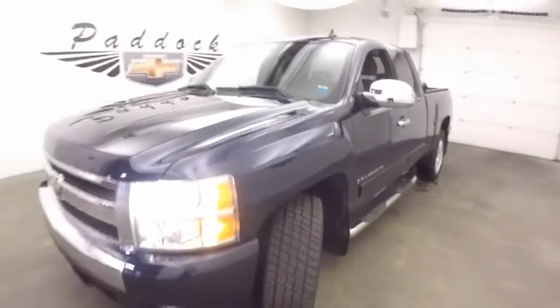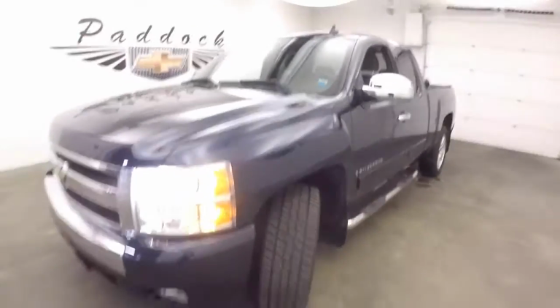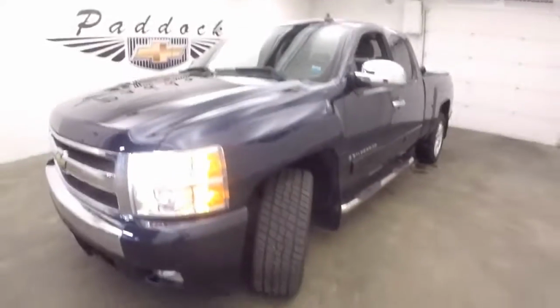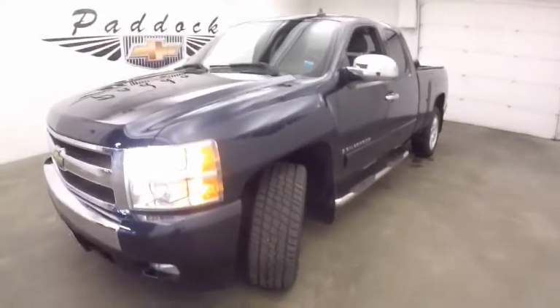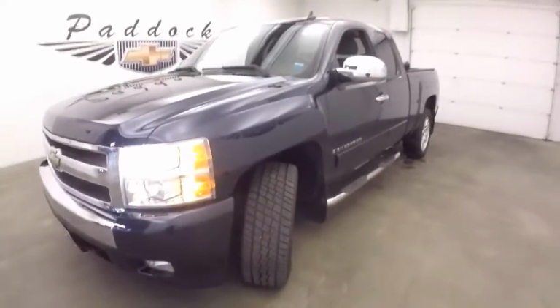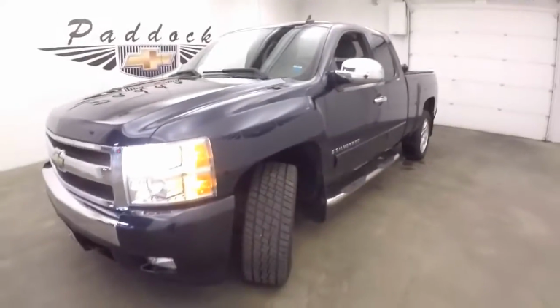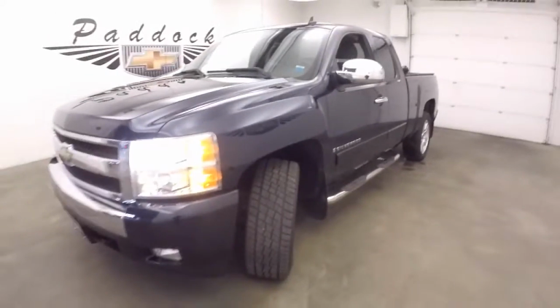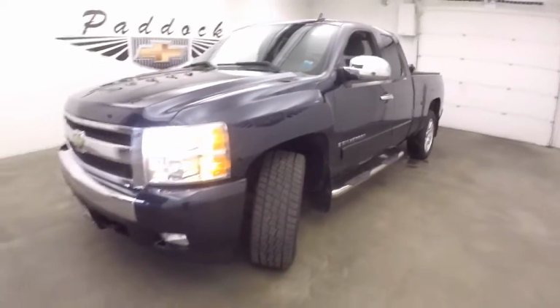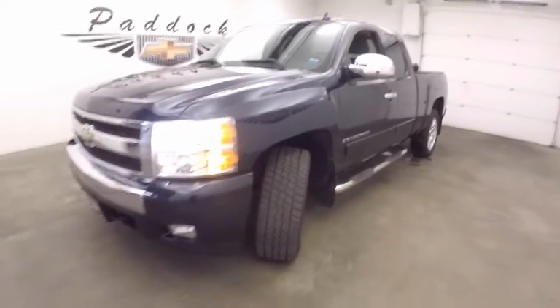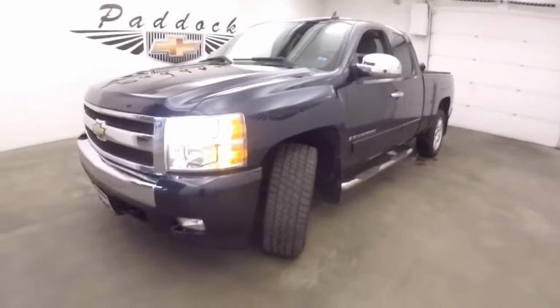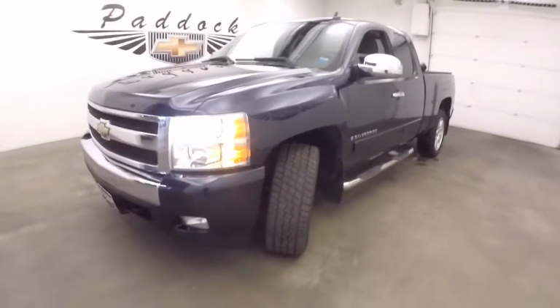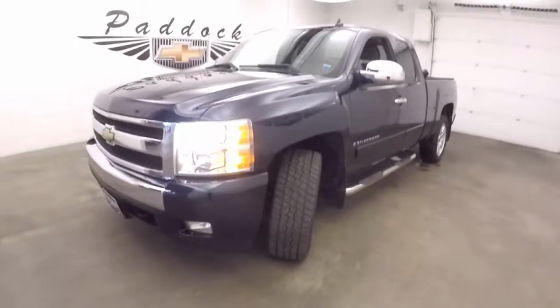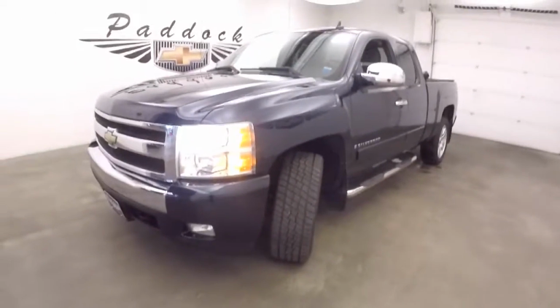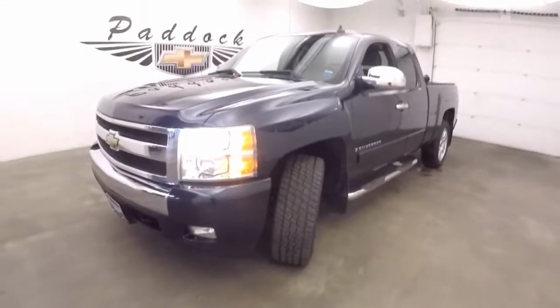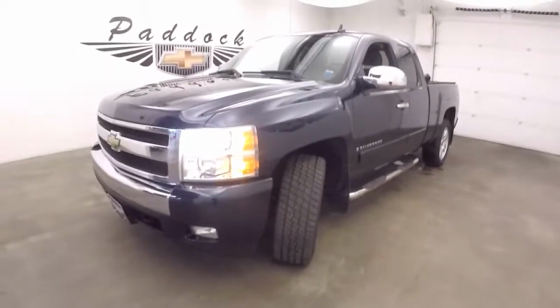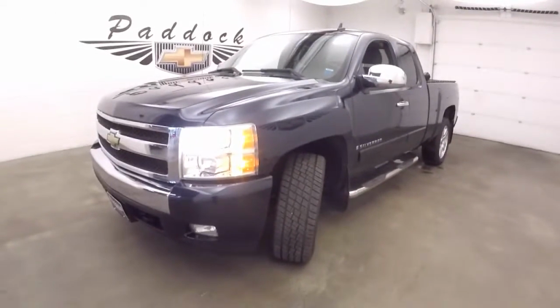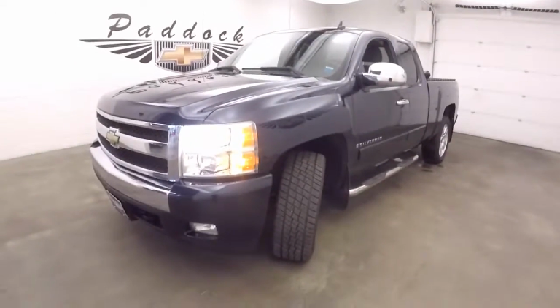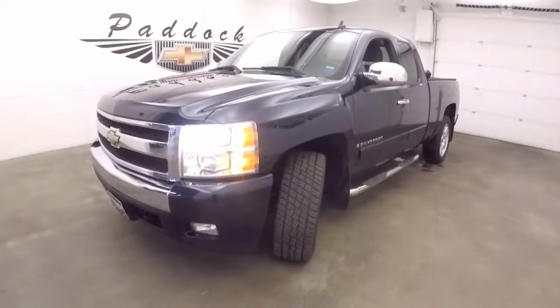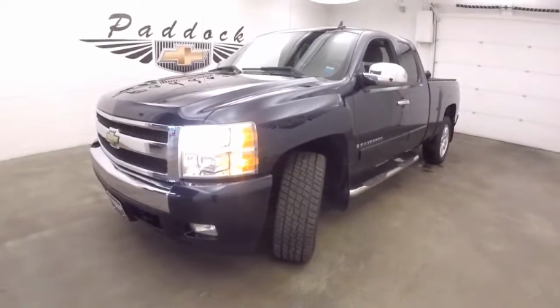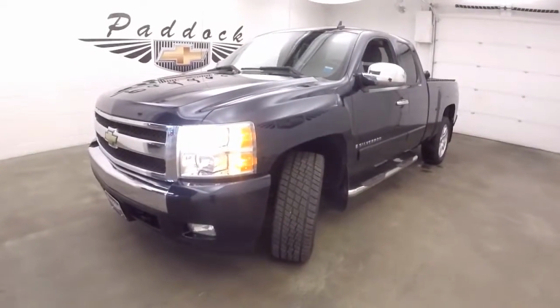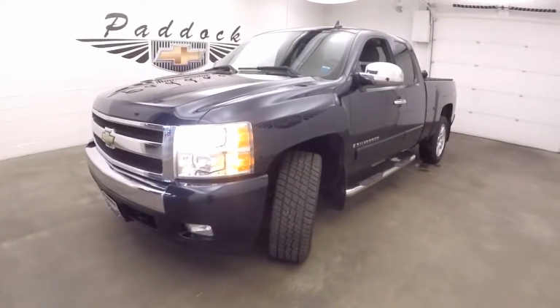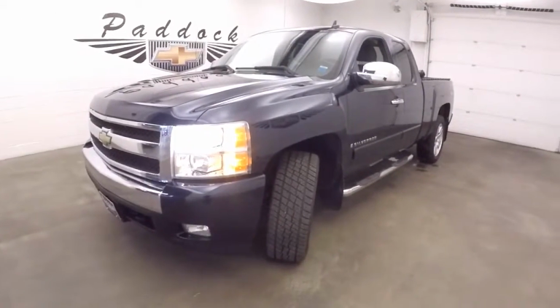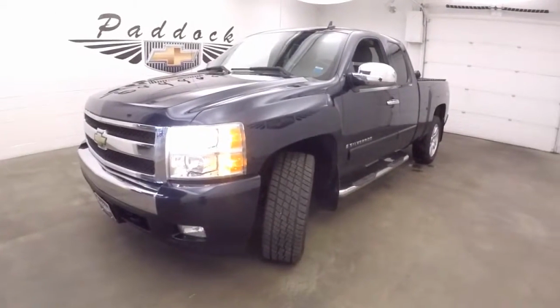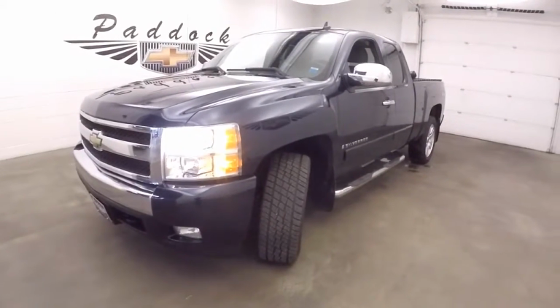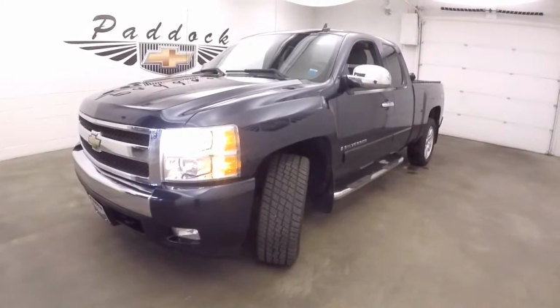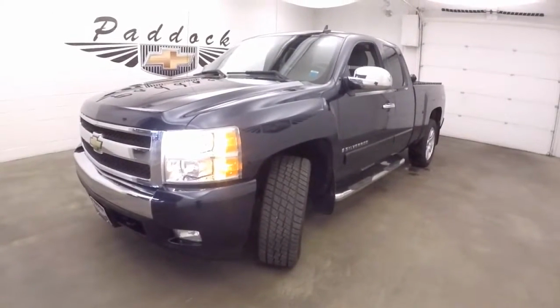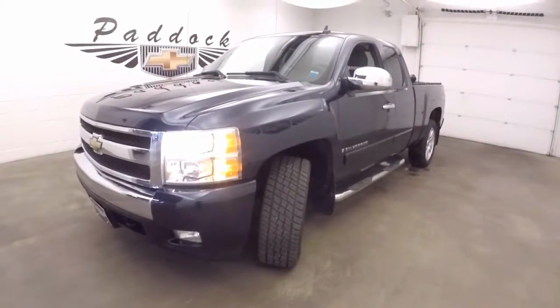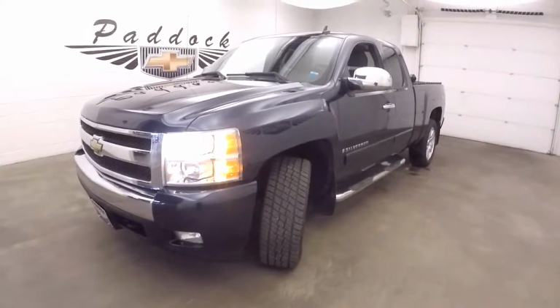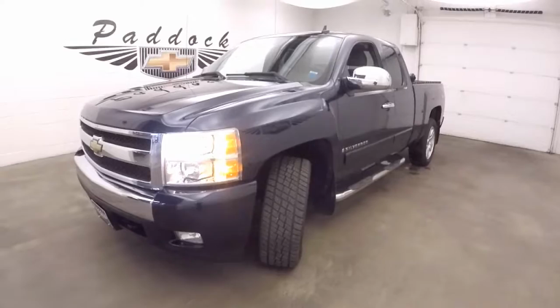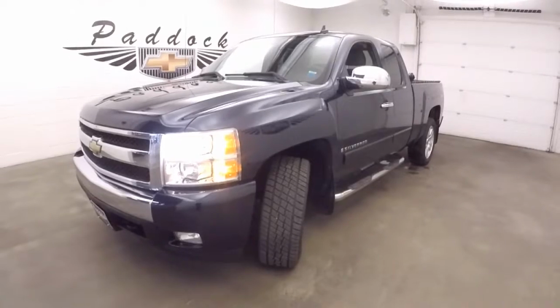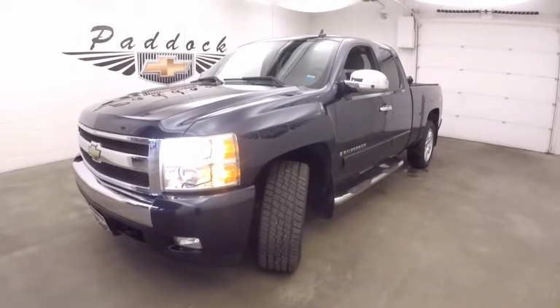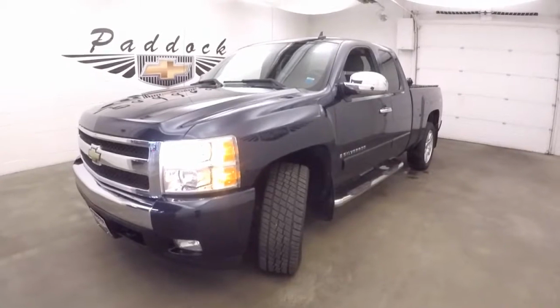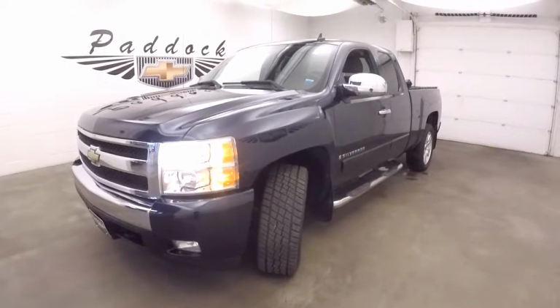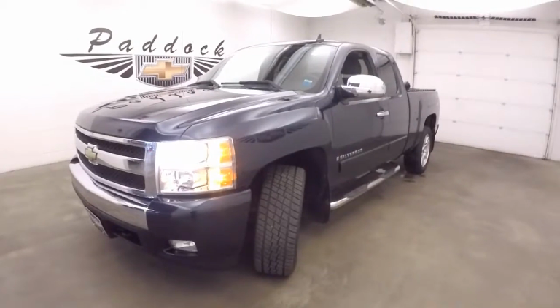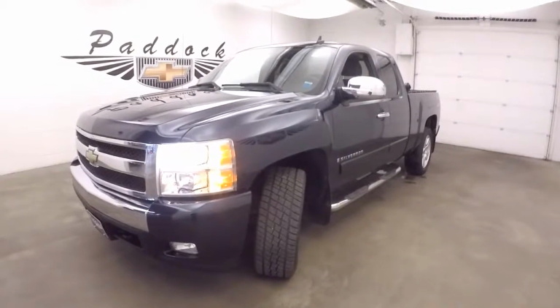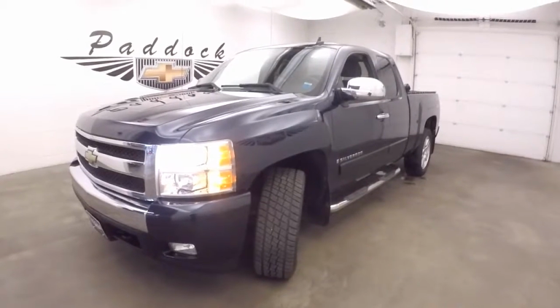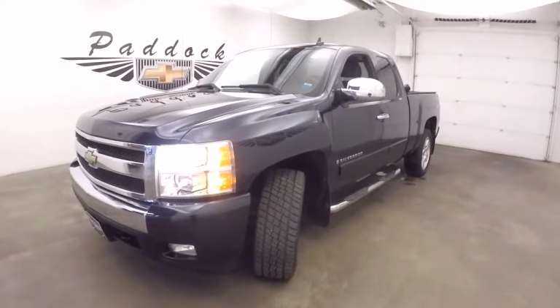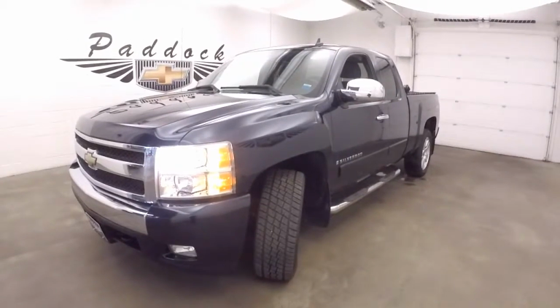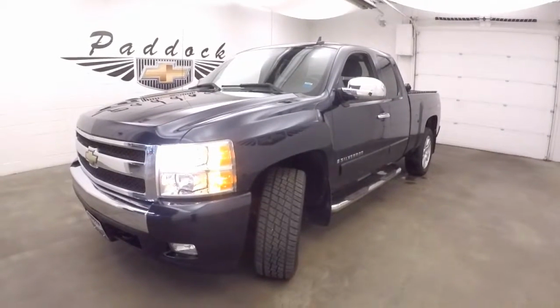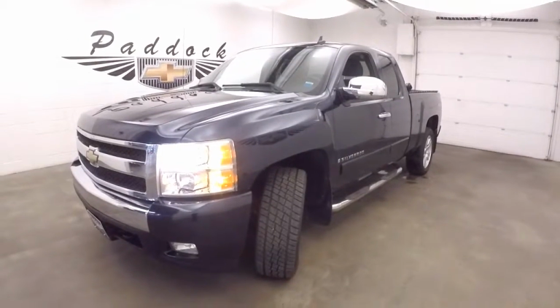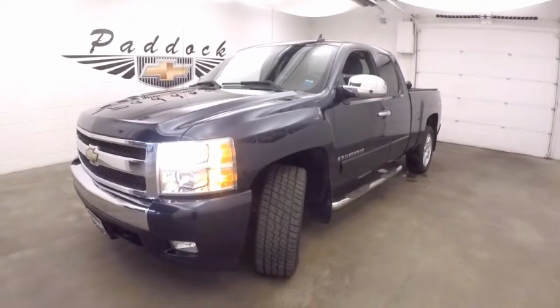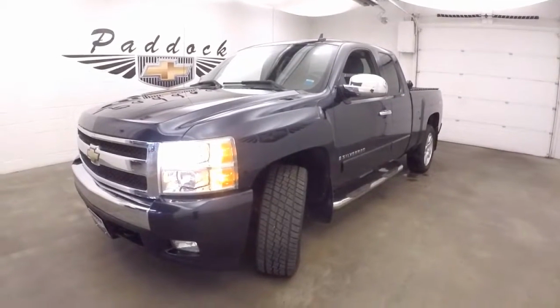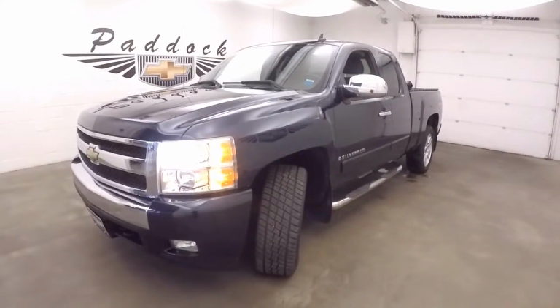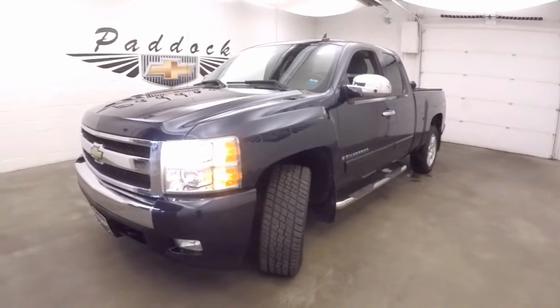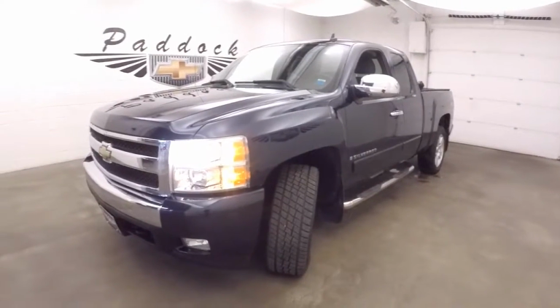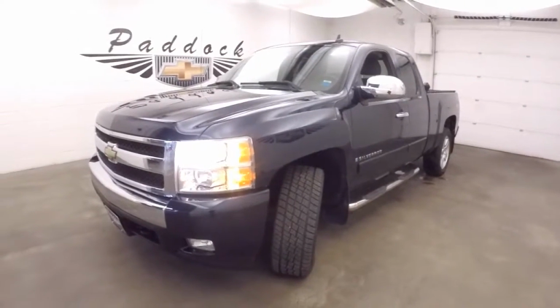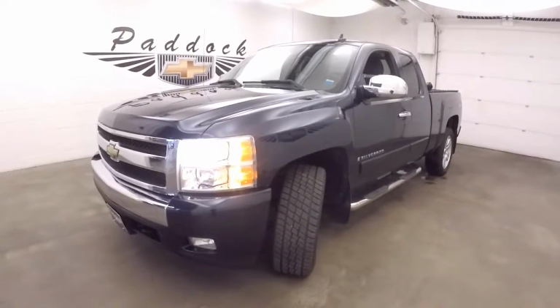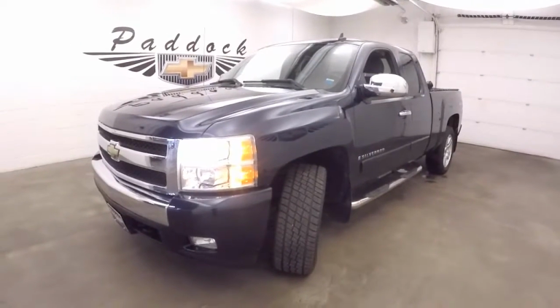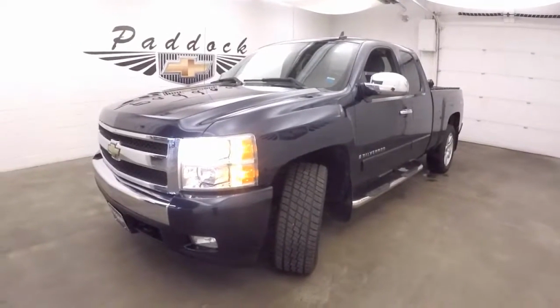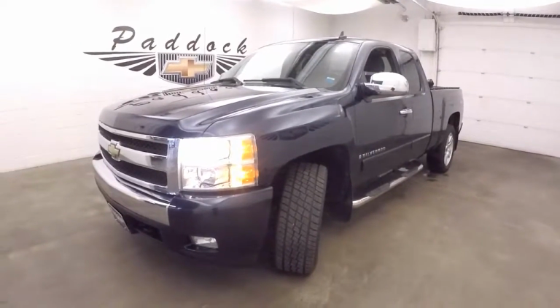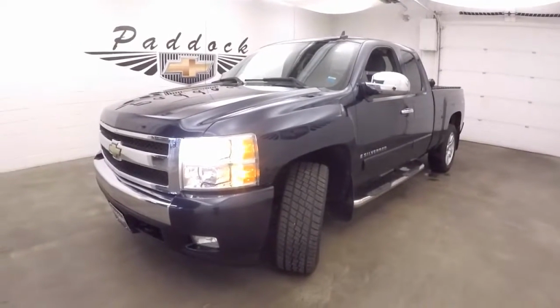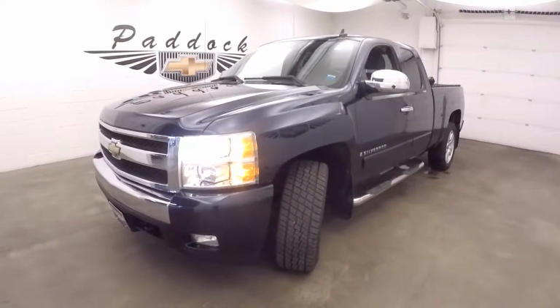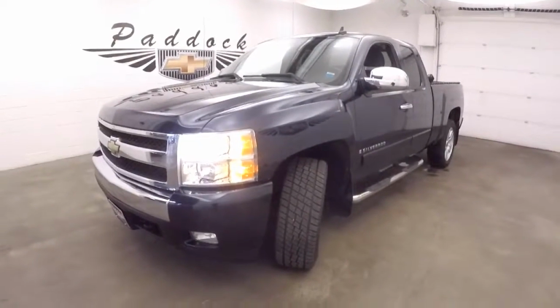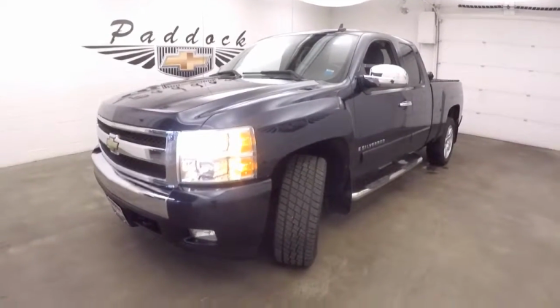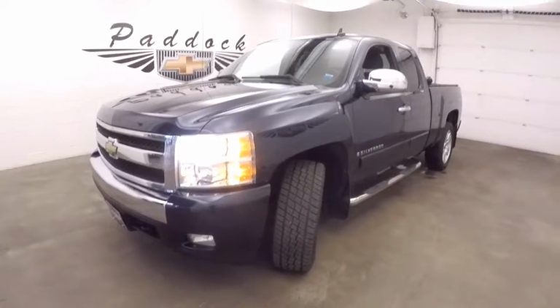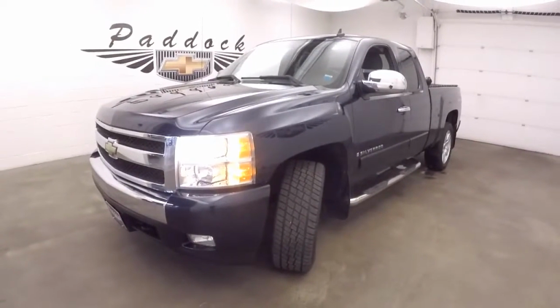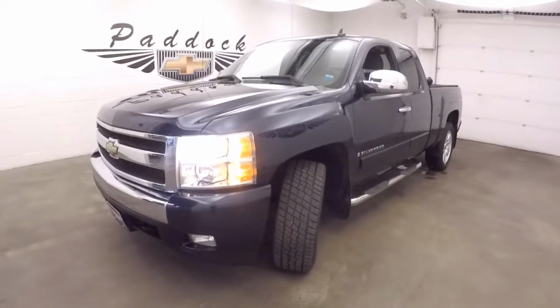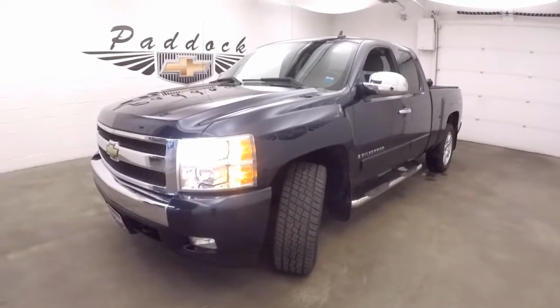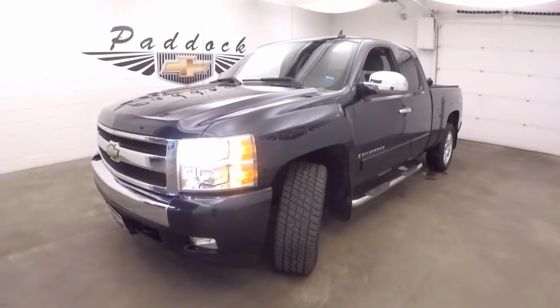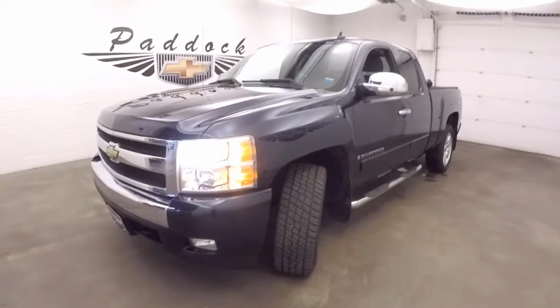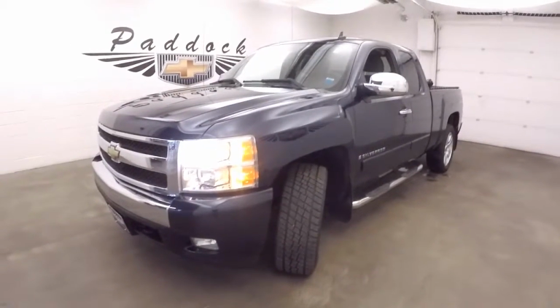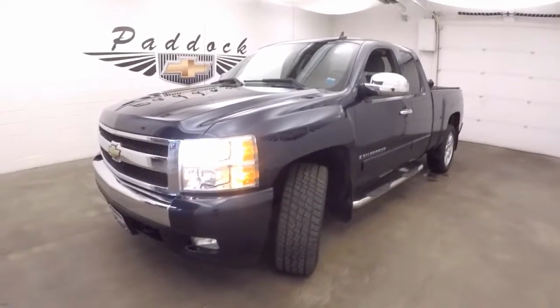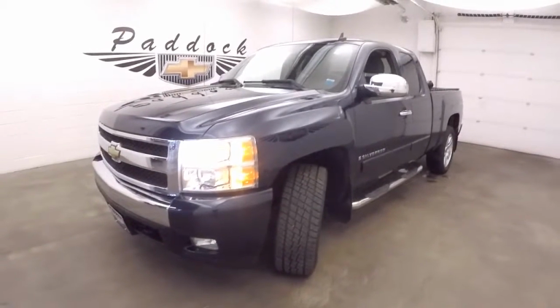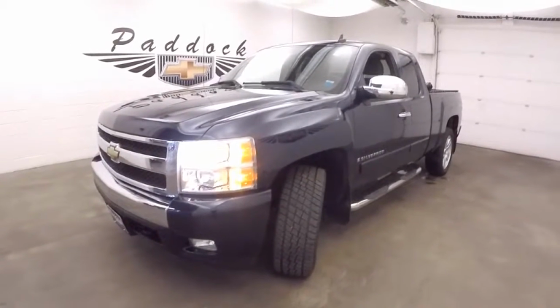If you're interested in this vehicle, give us a call at 876-0945. We've got plenty of Silverados.